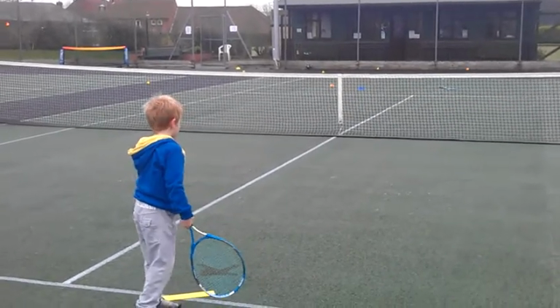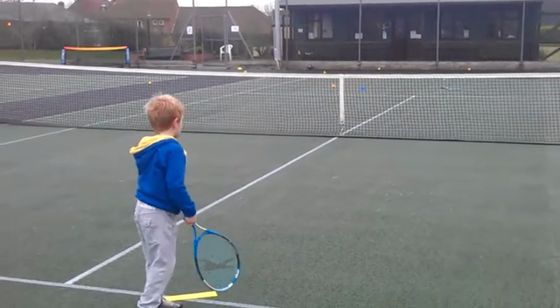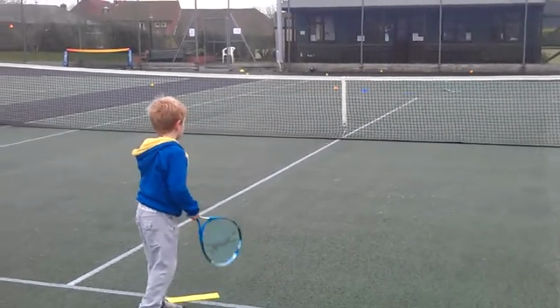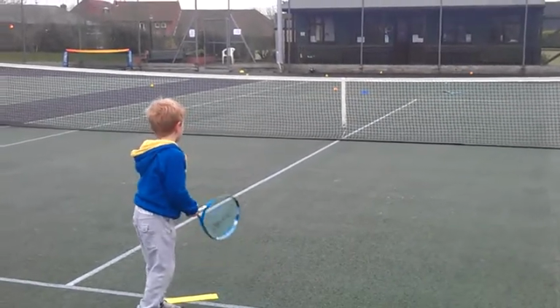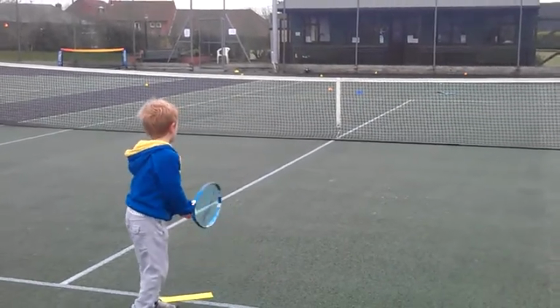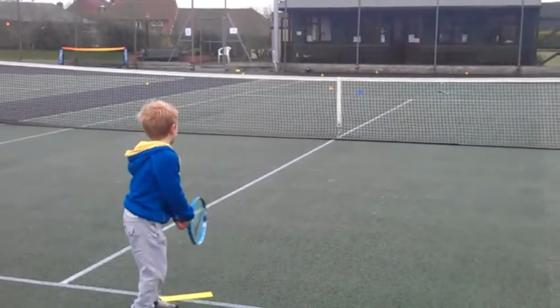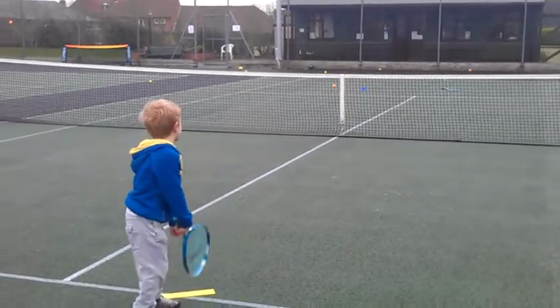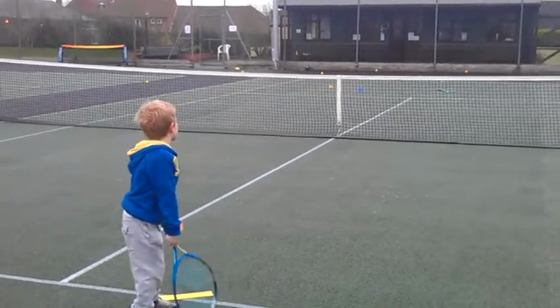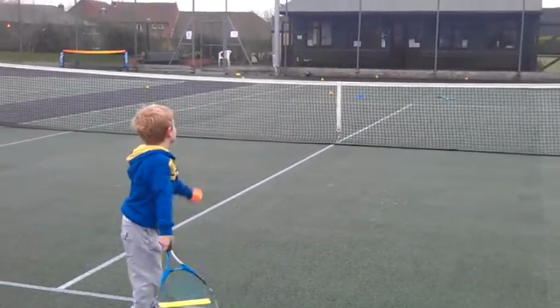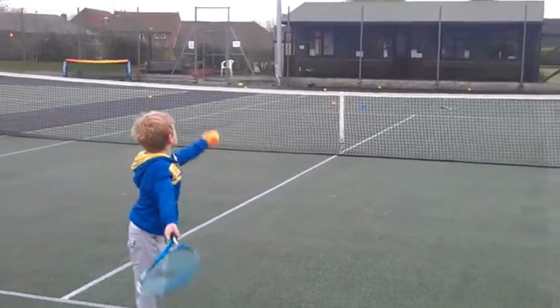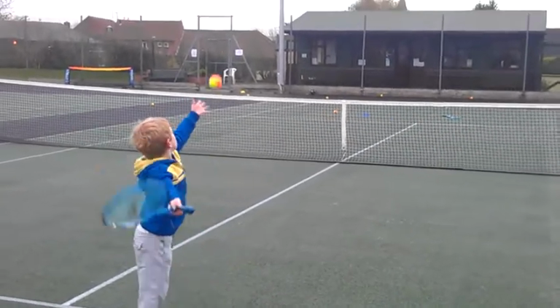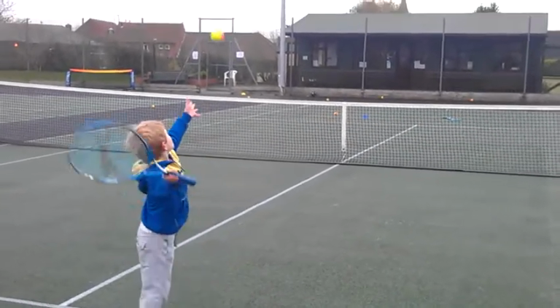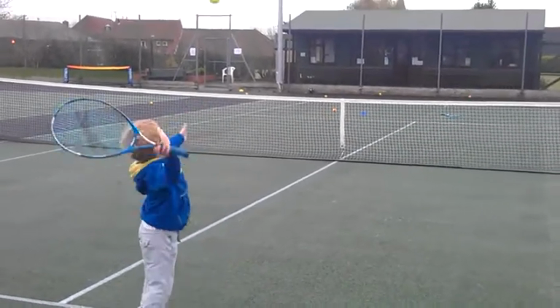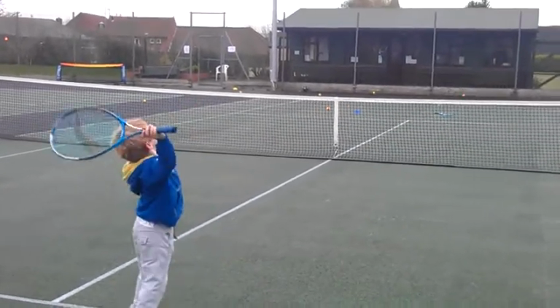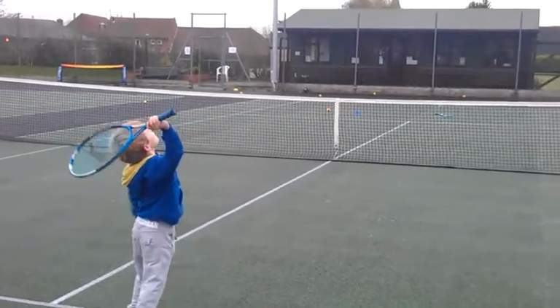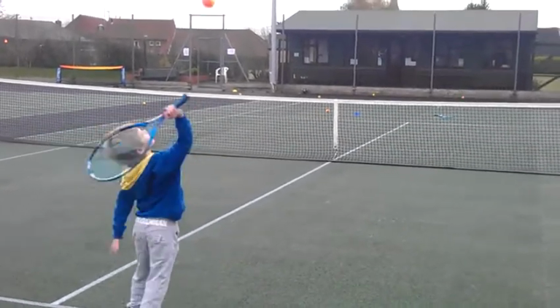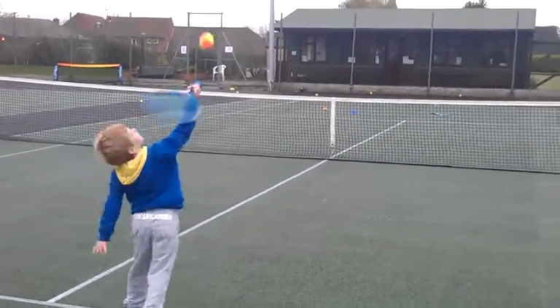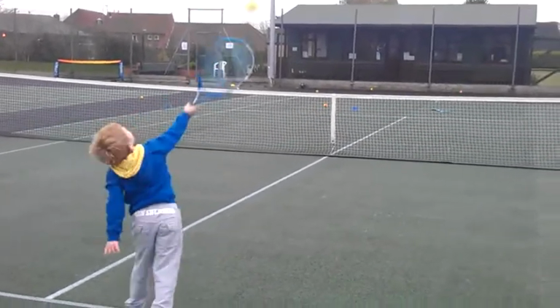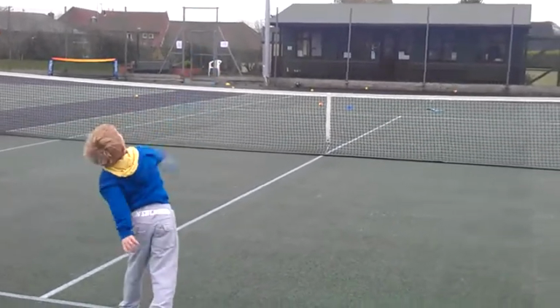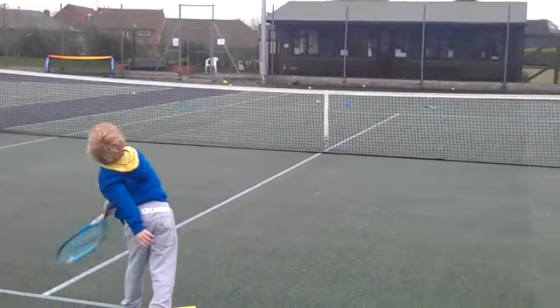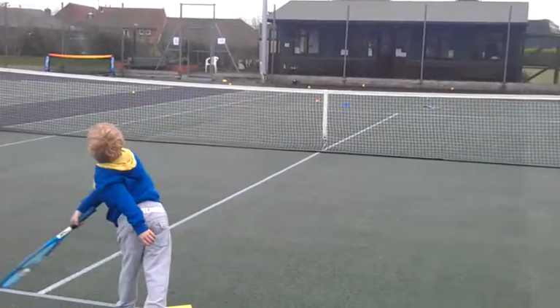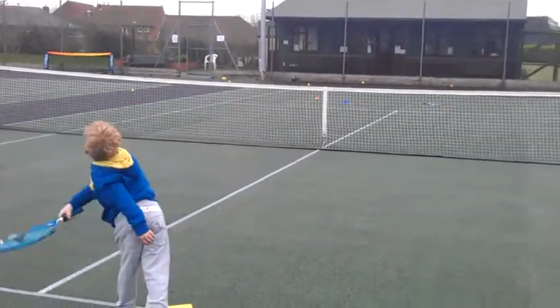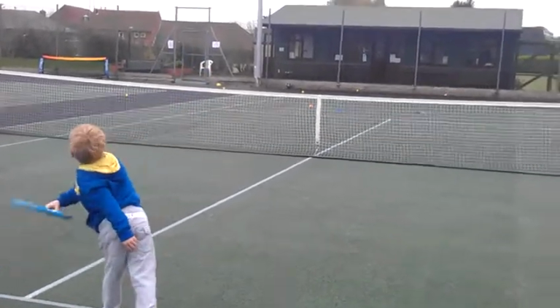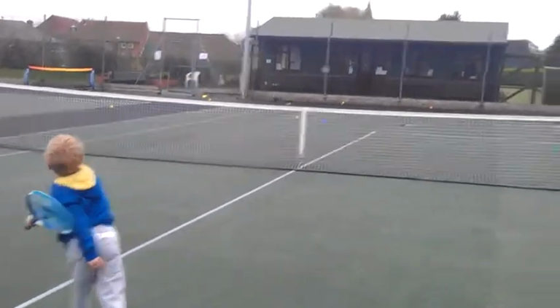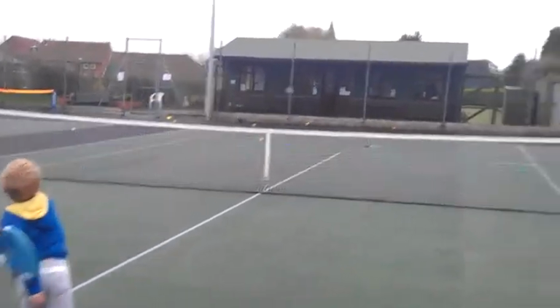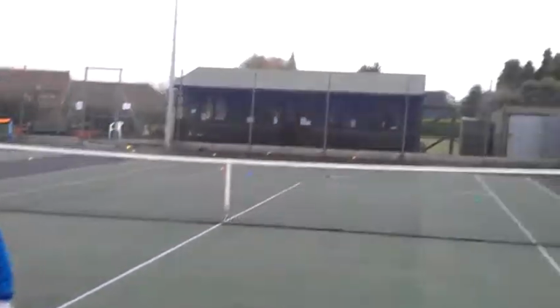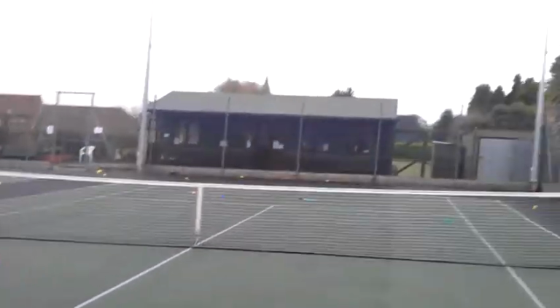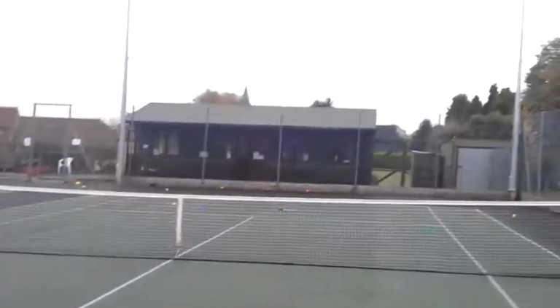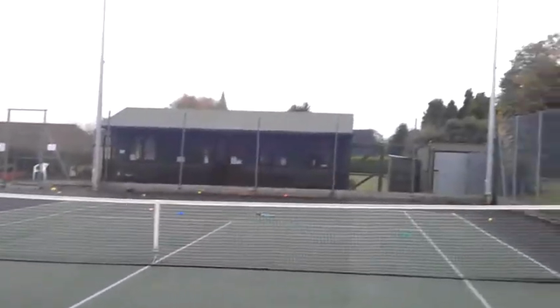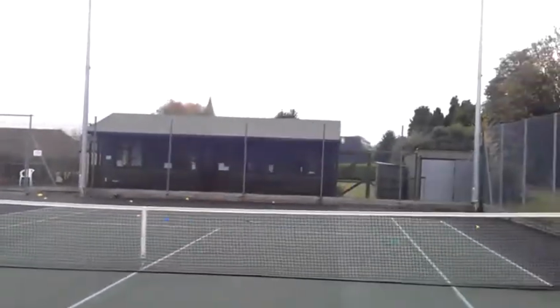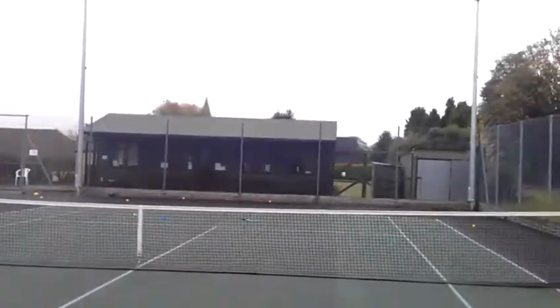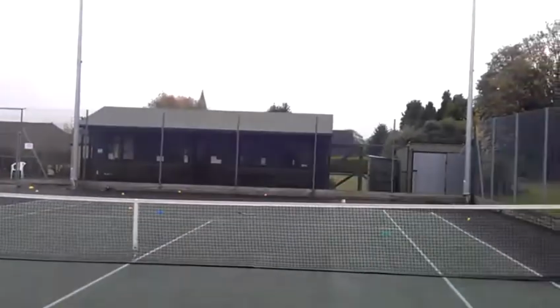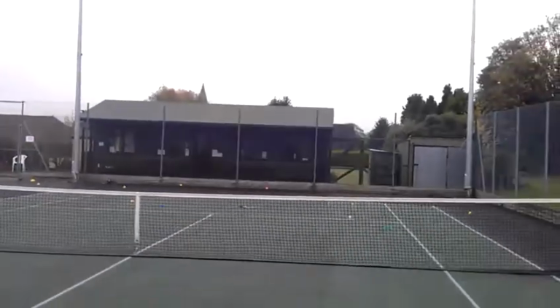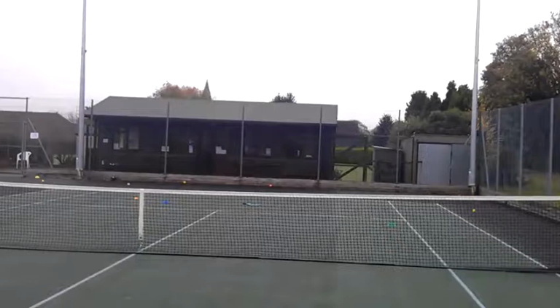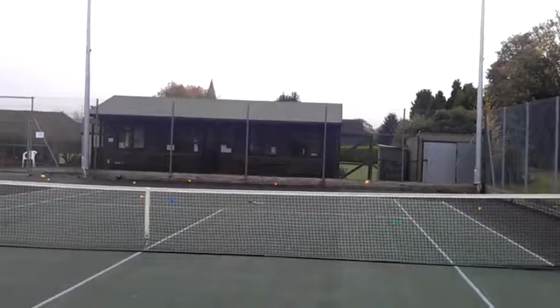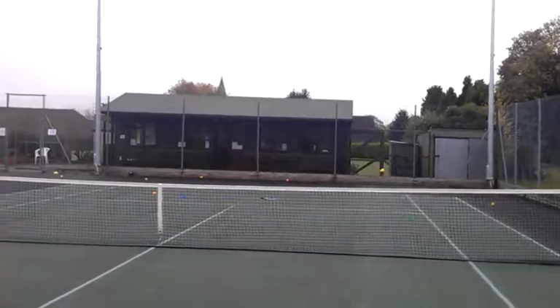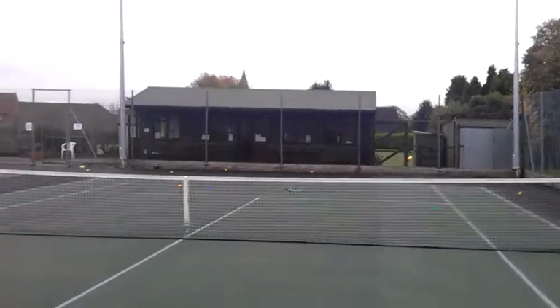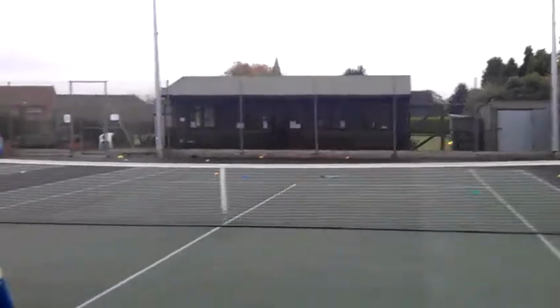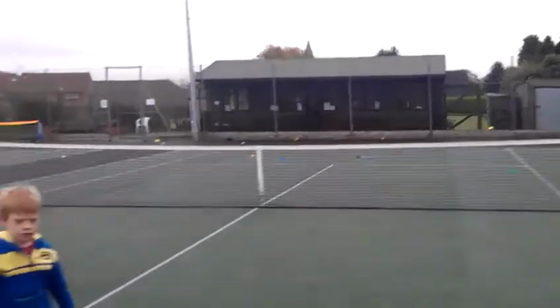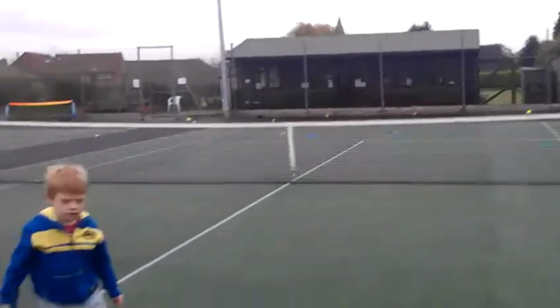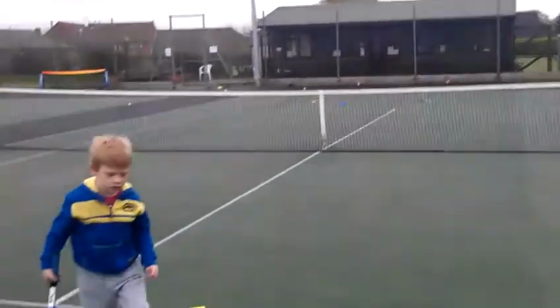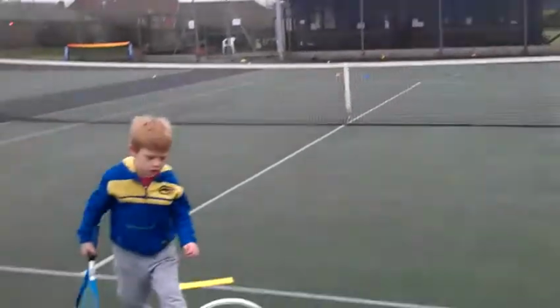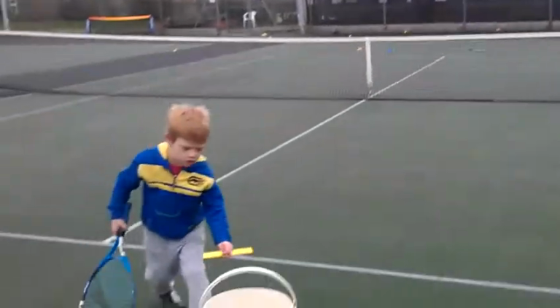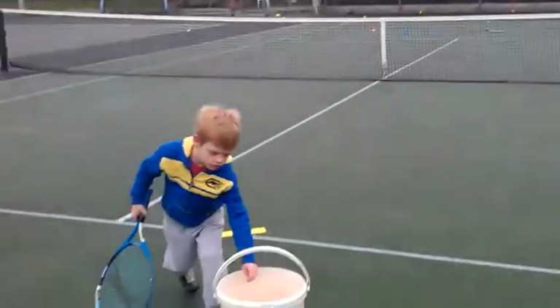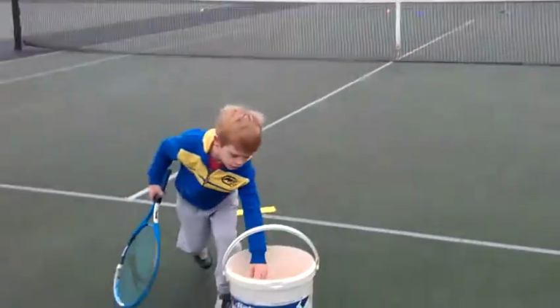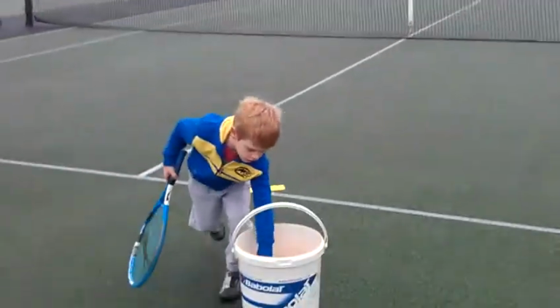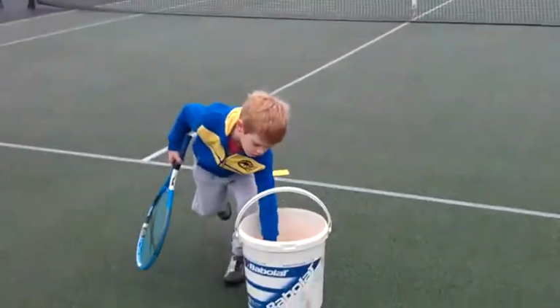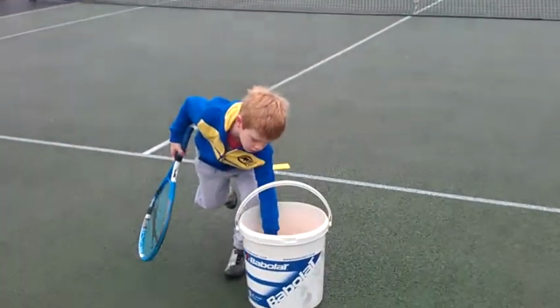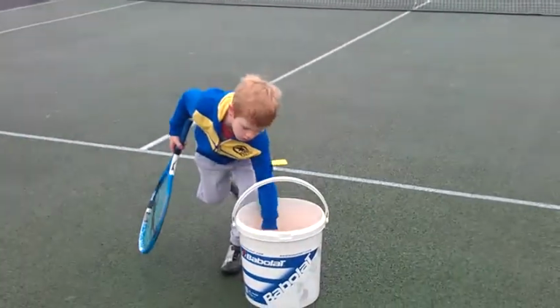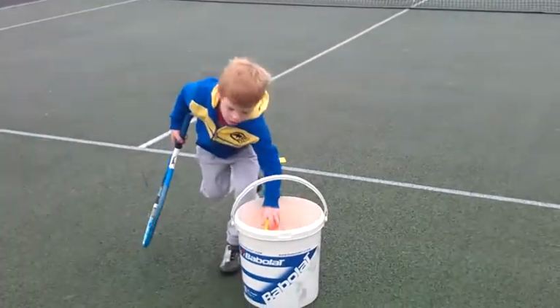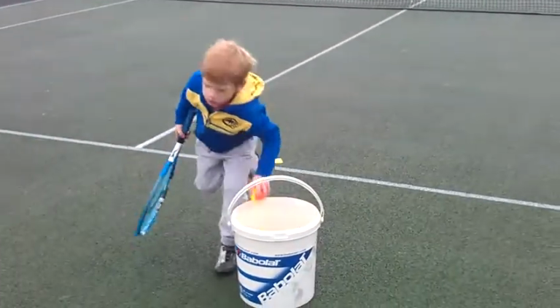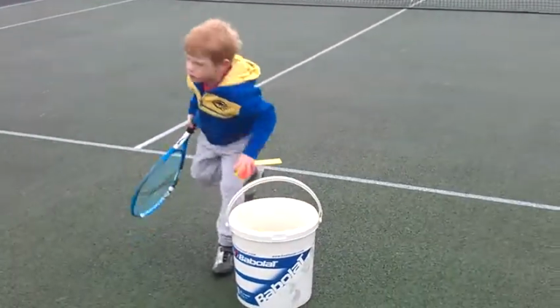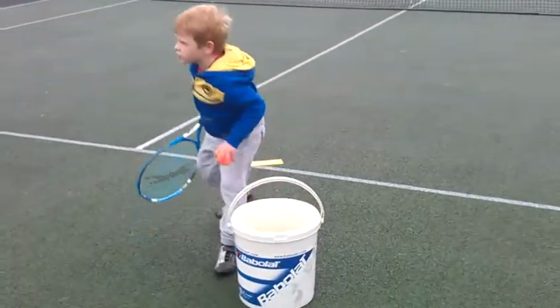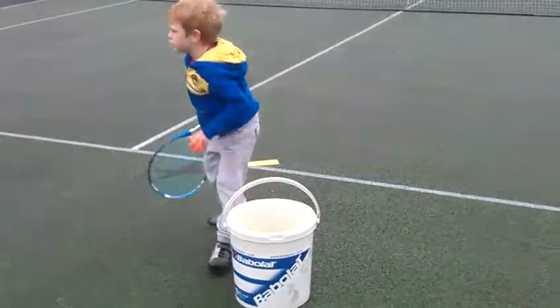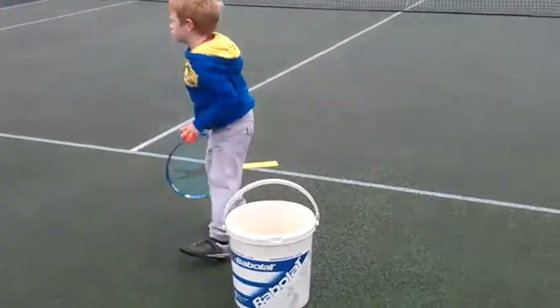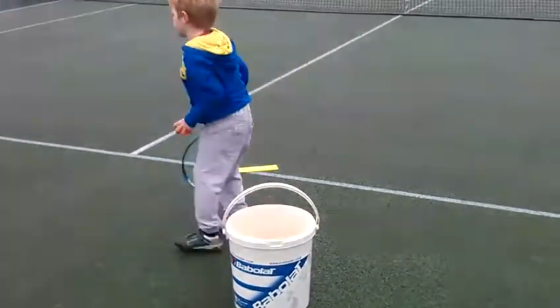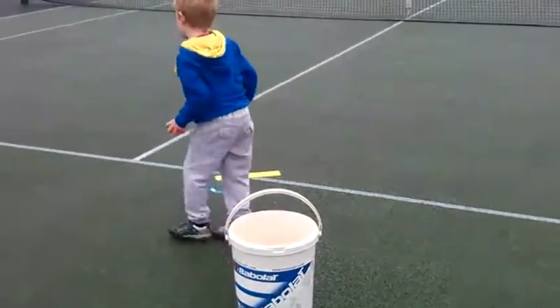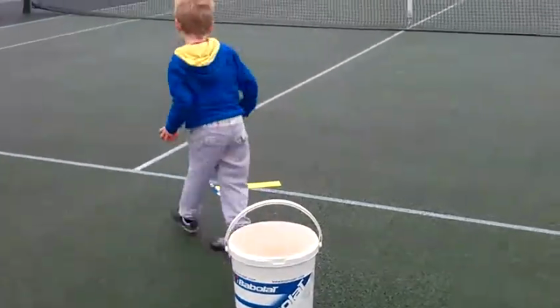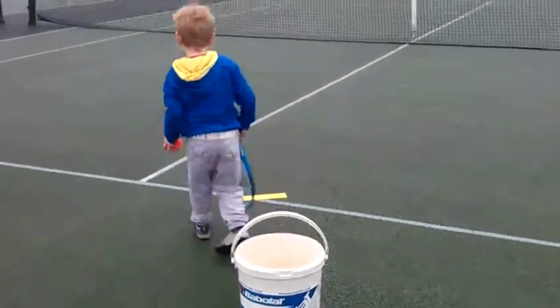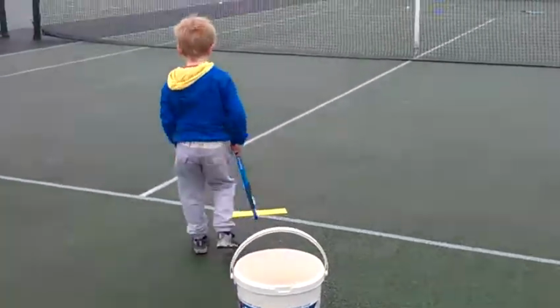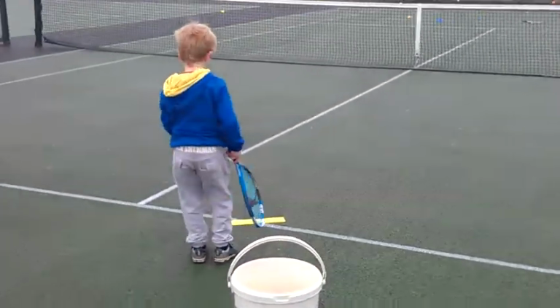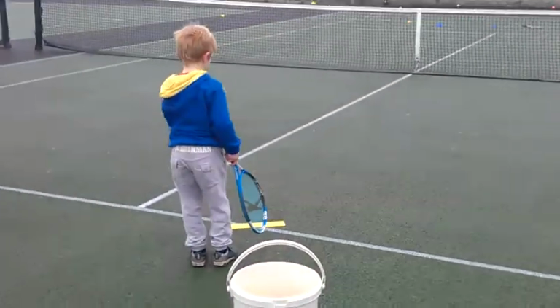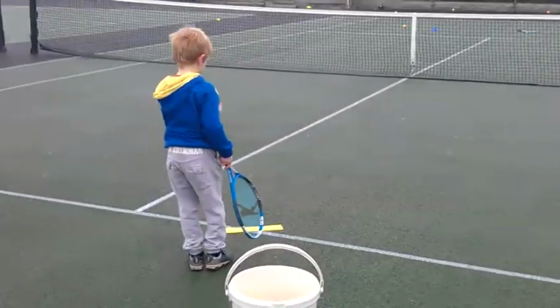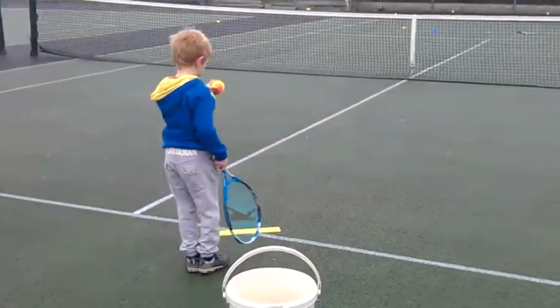Good. And another look. Very good. That's it. Let's try and control that ball. Let me go and put the cone out.